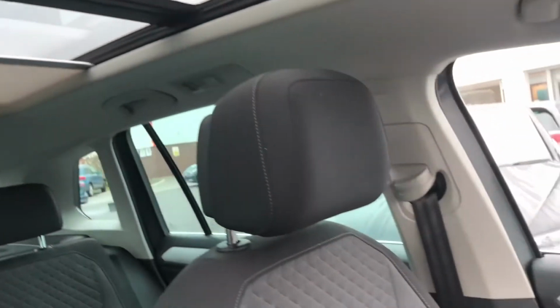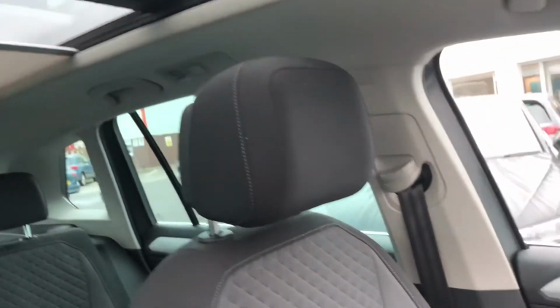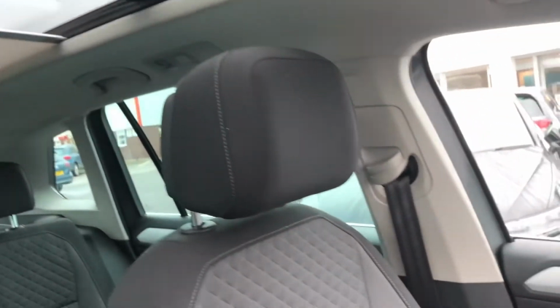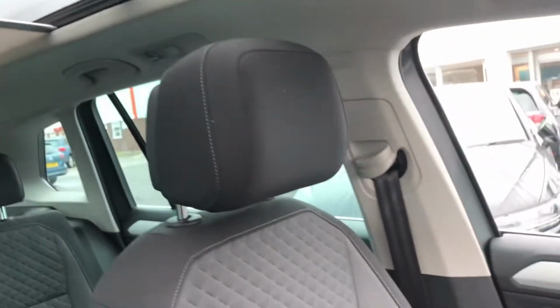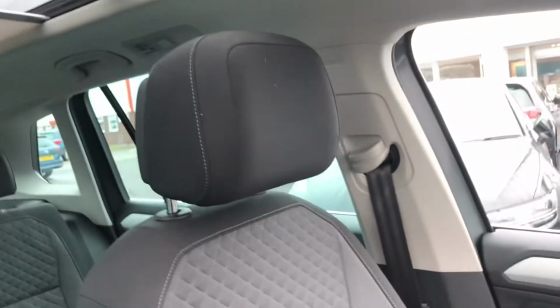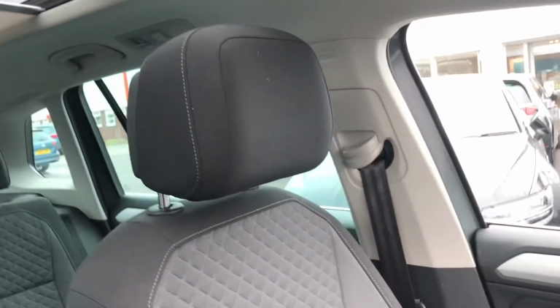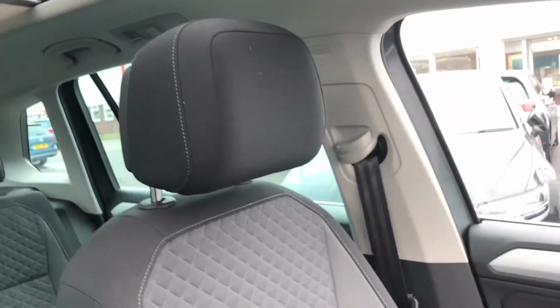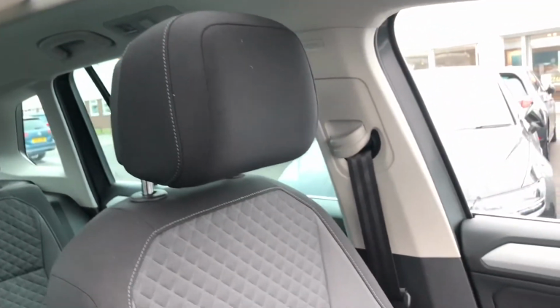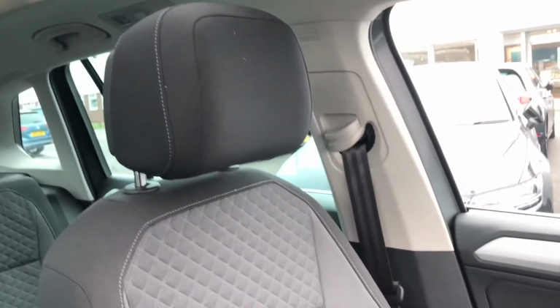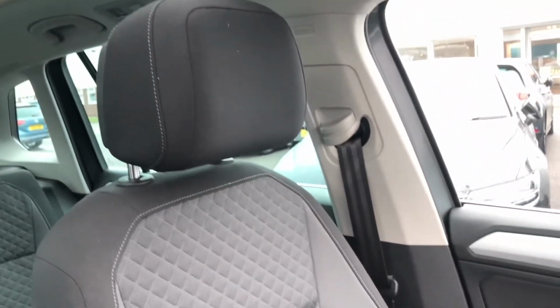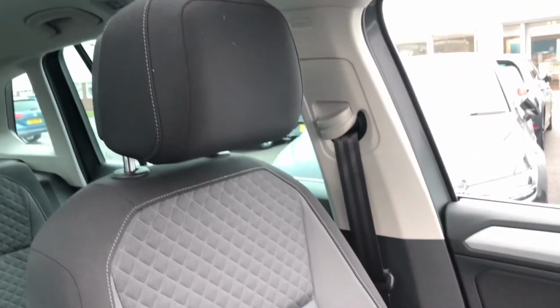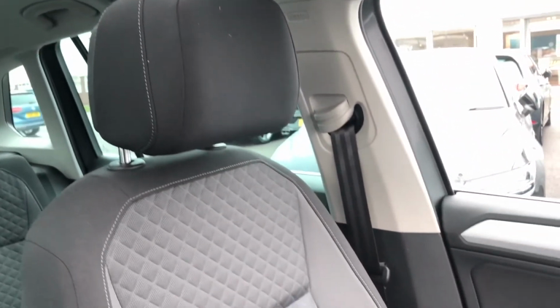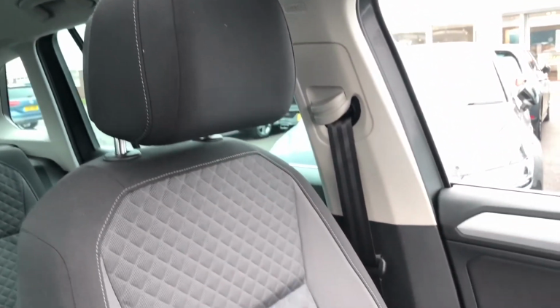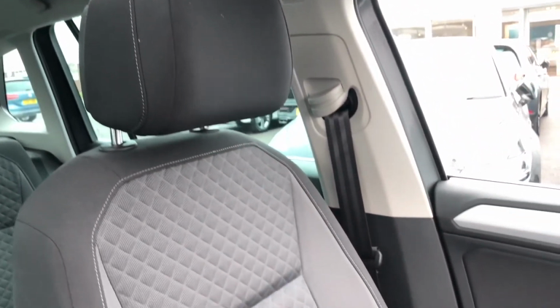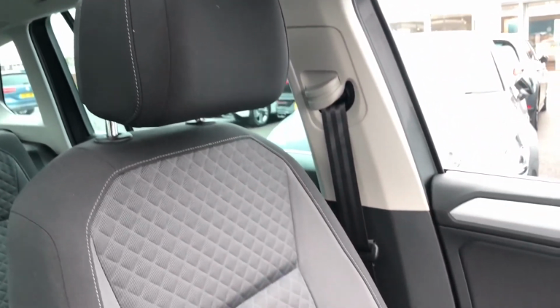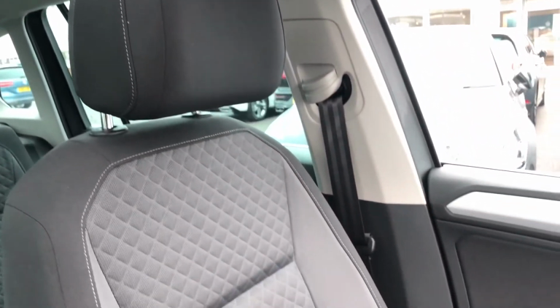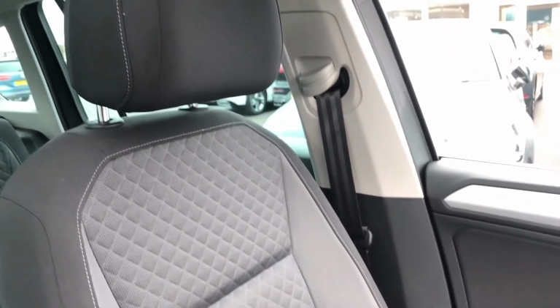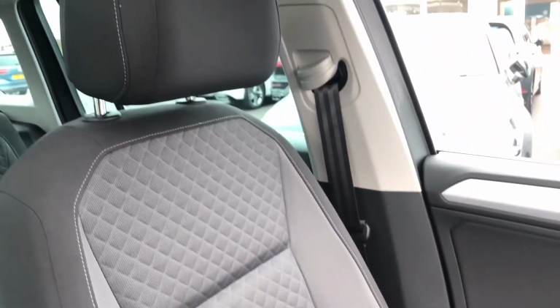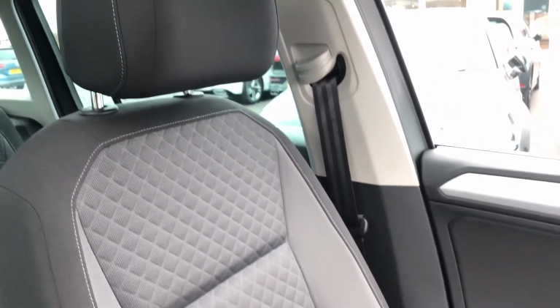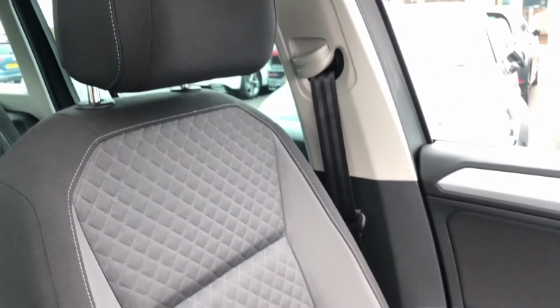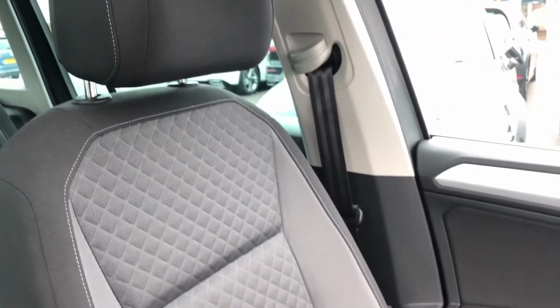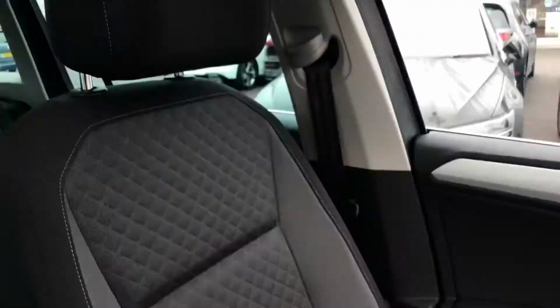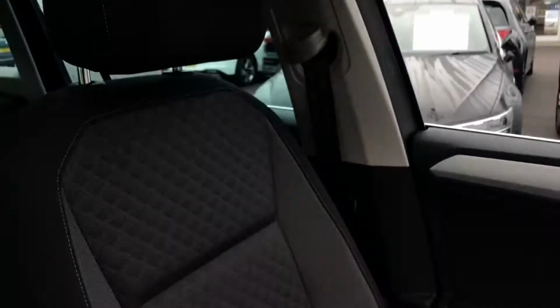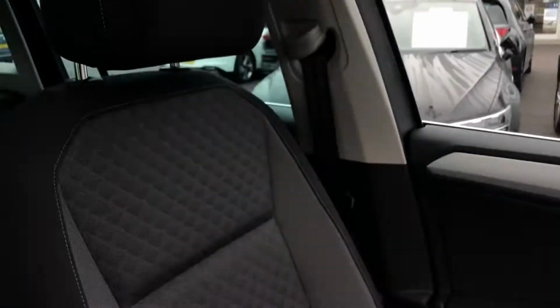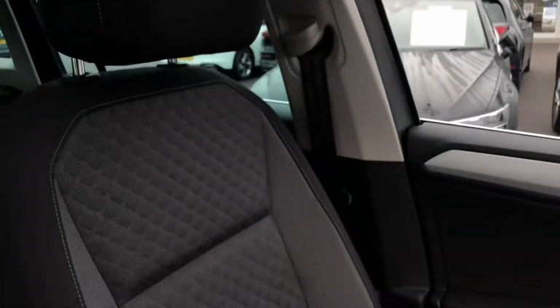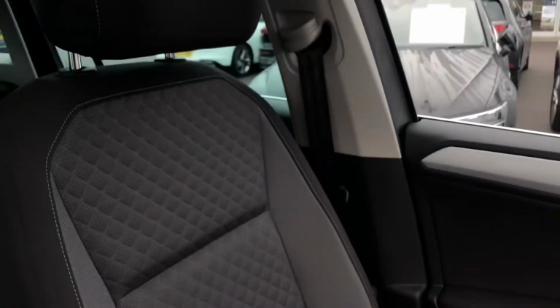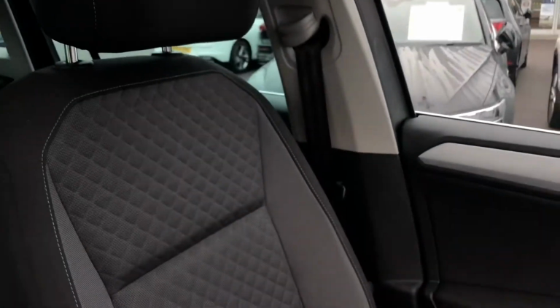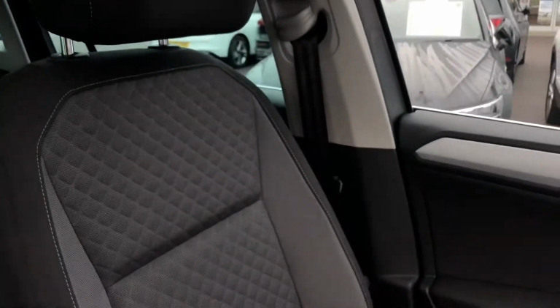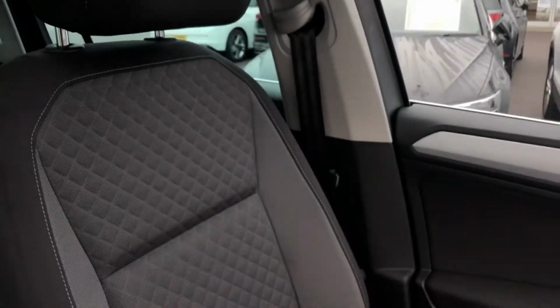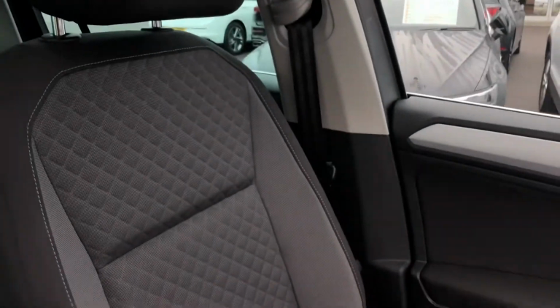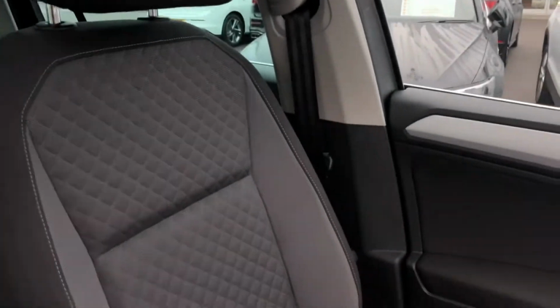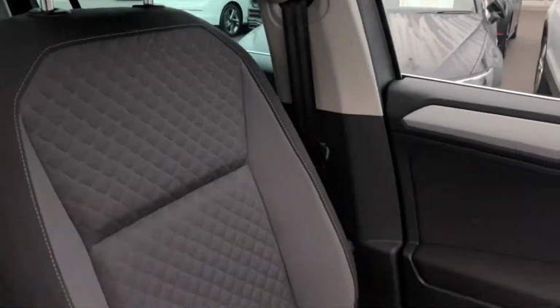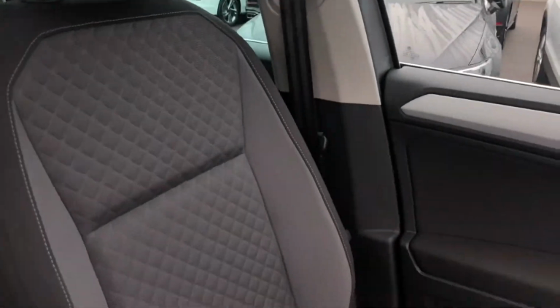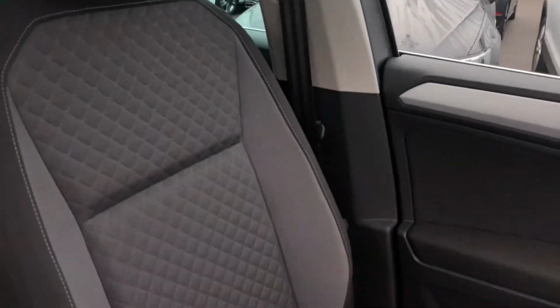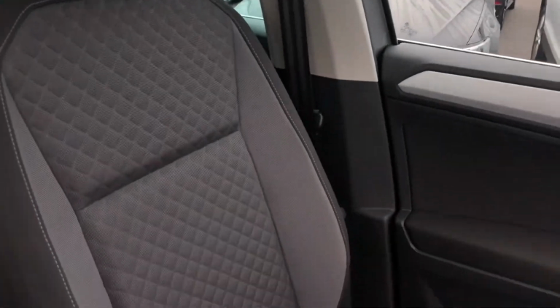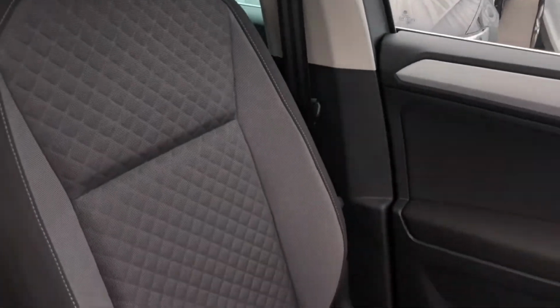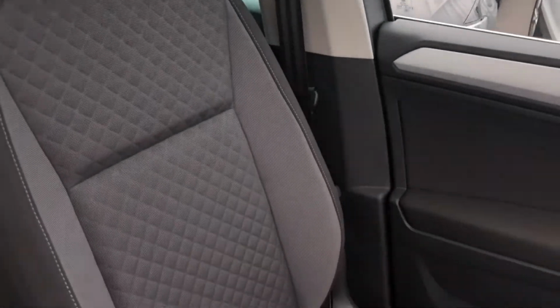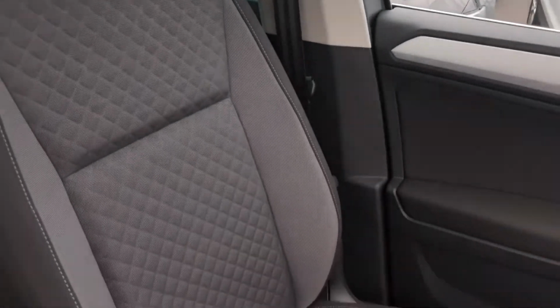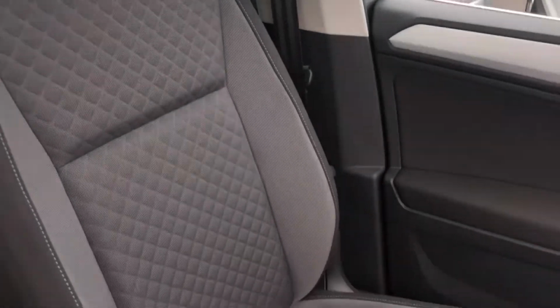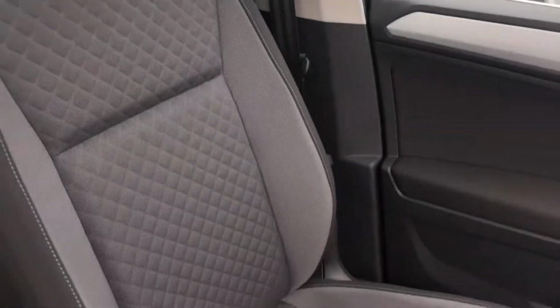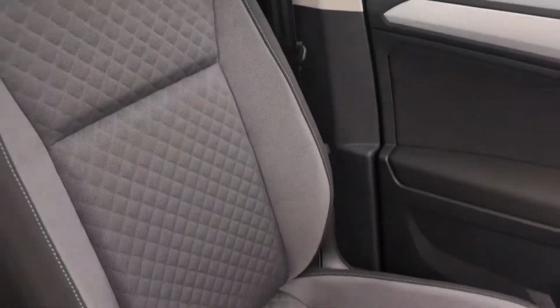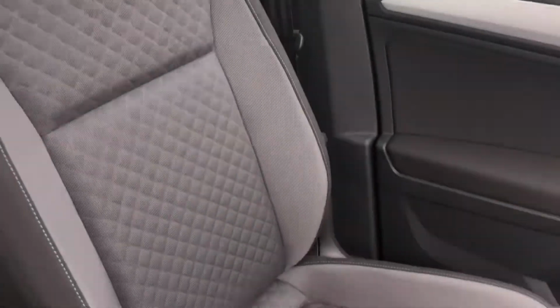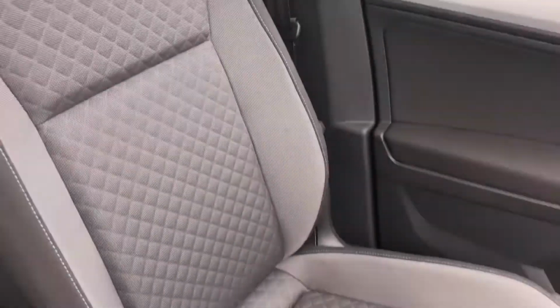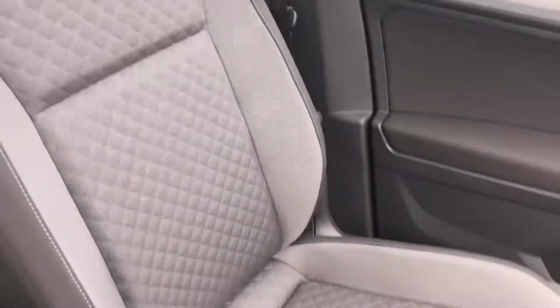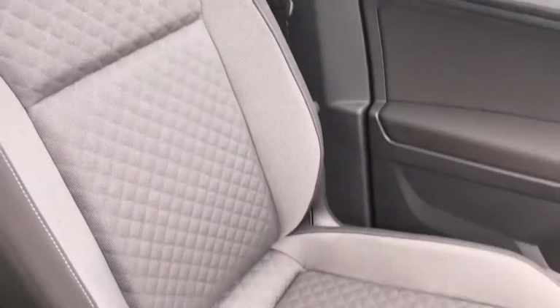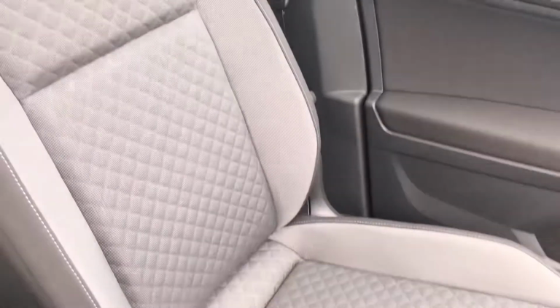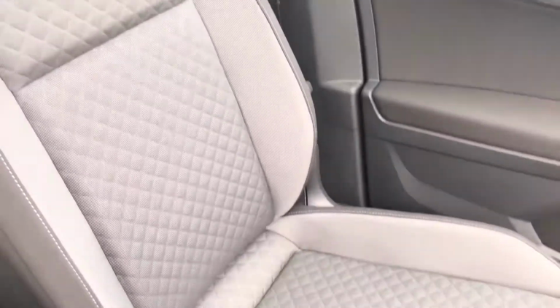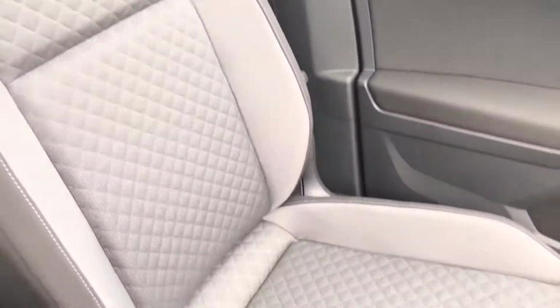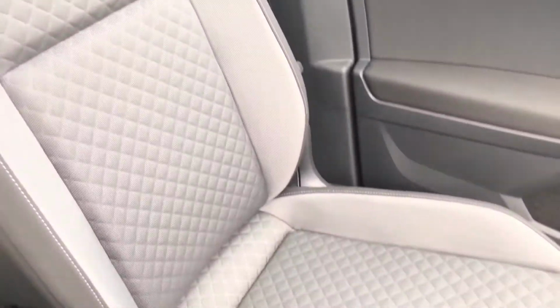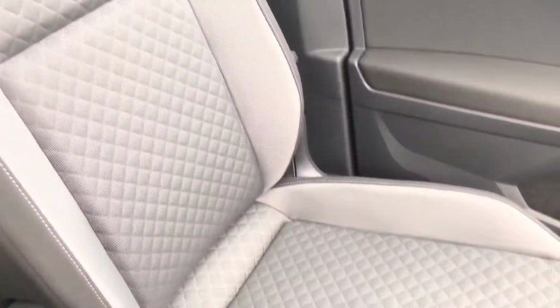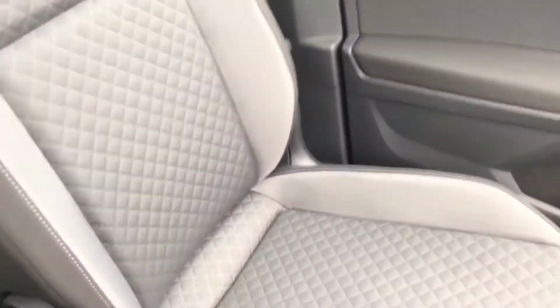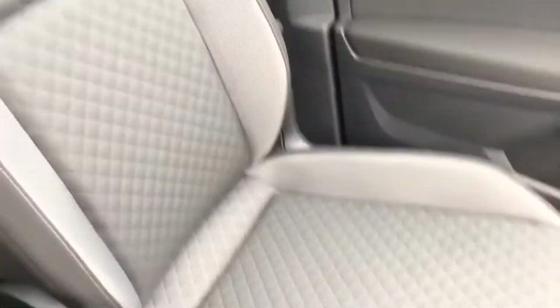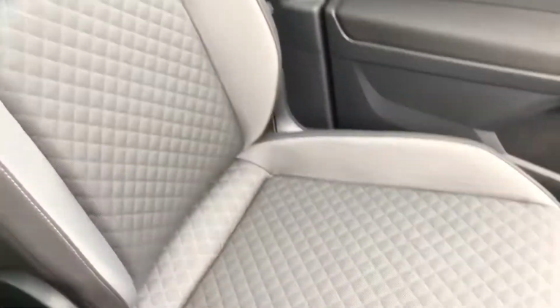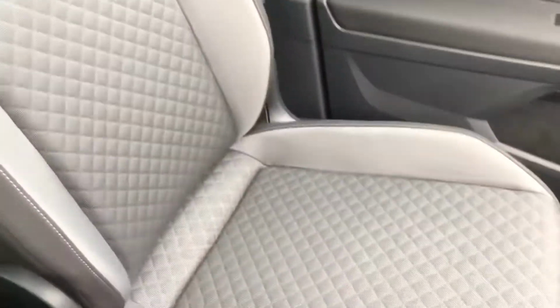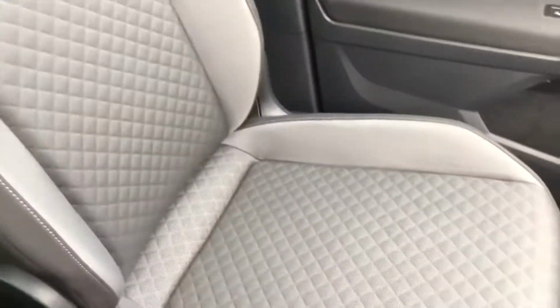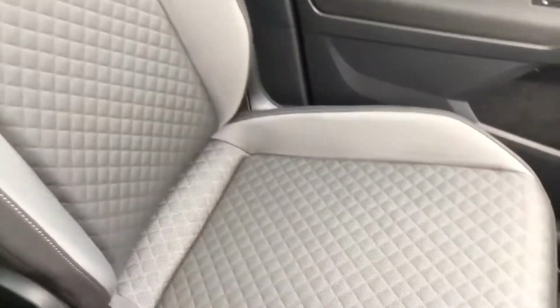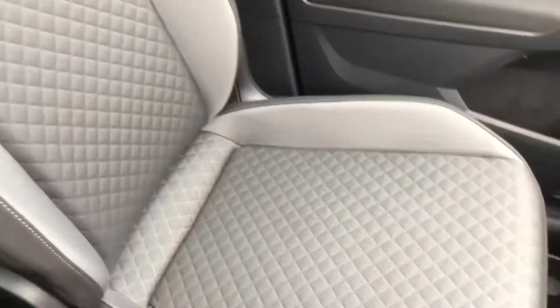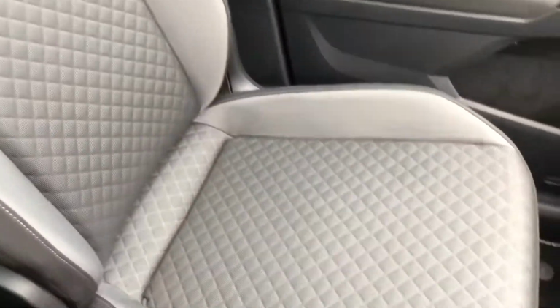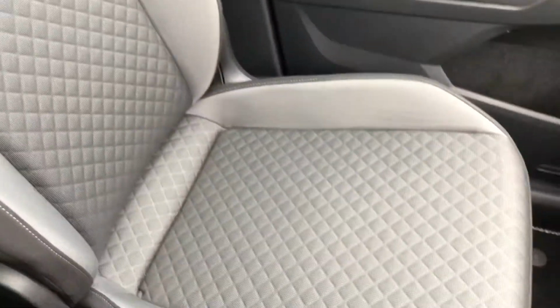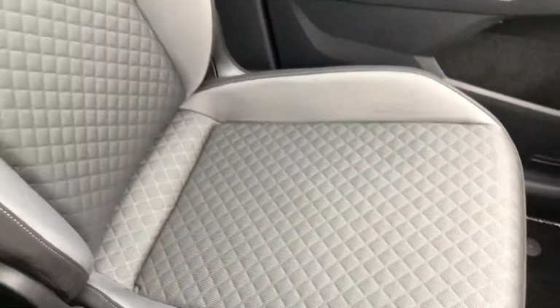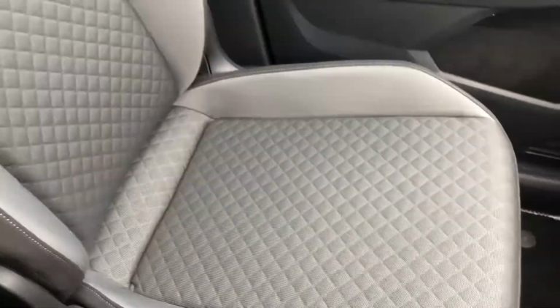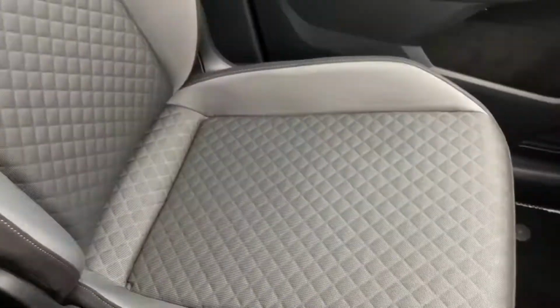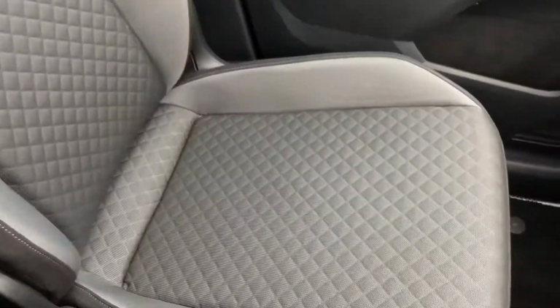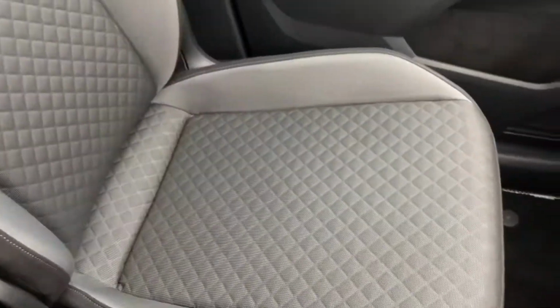Here's a closer look at the cloth. As you can see, it's in a really lovely condition — there are no marks or scrapes or anything like that on any of the seats.